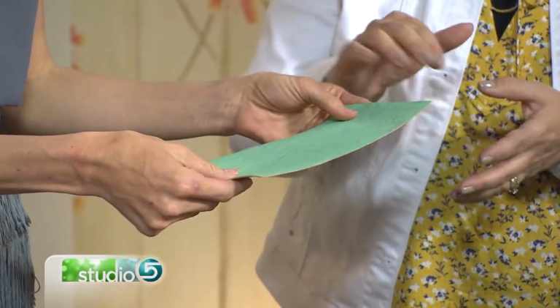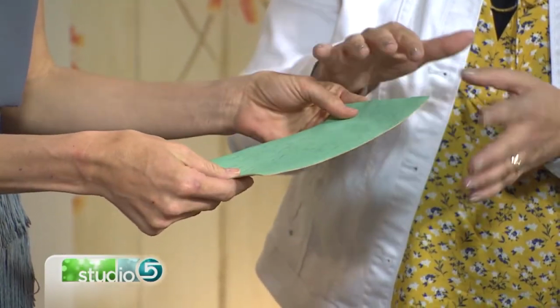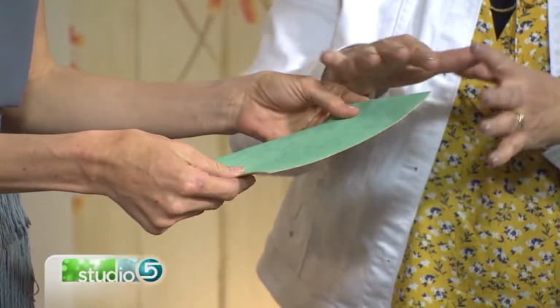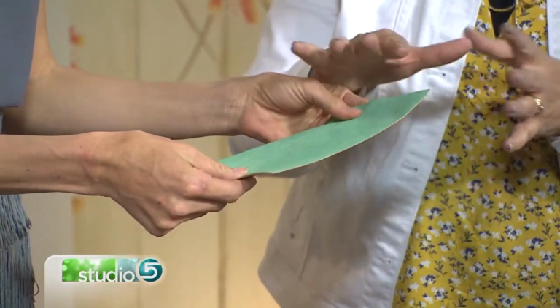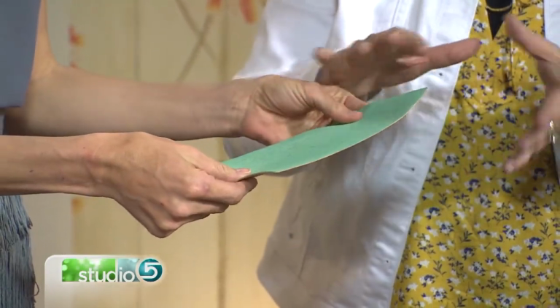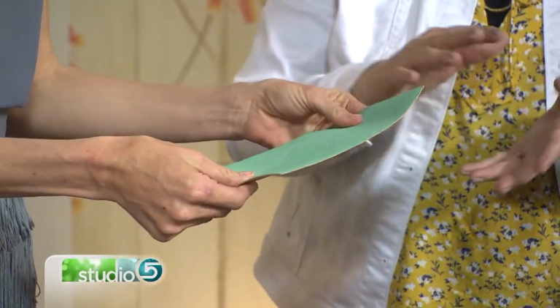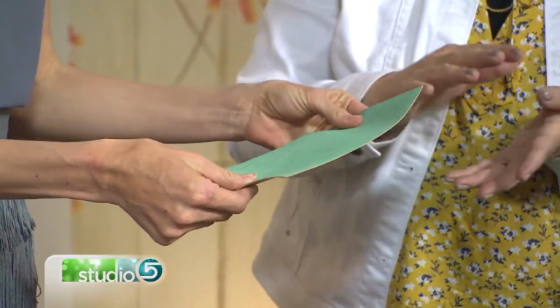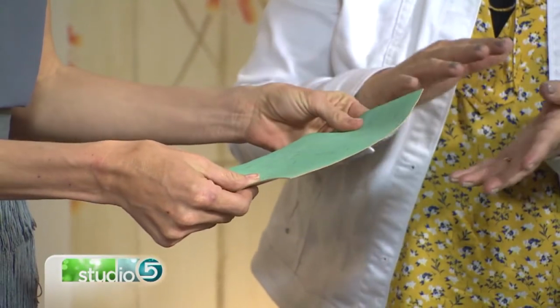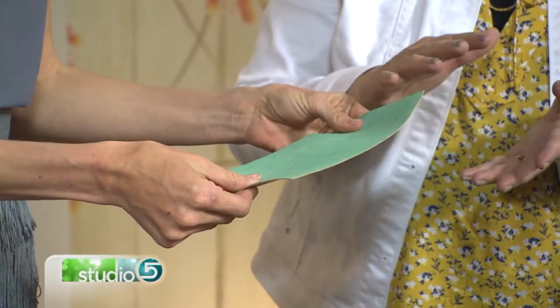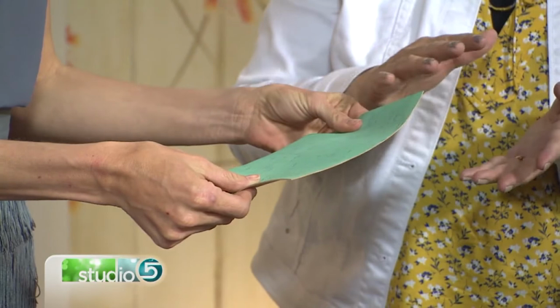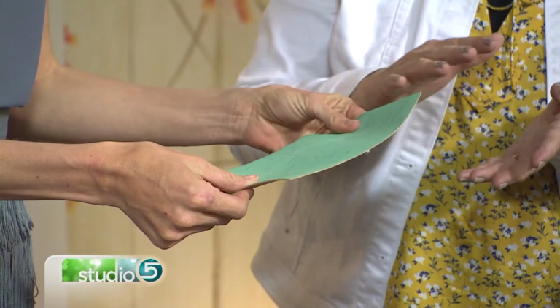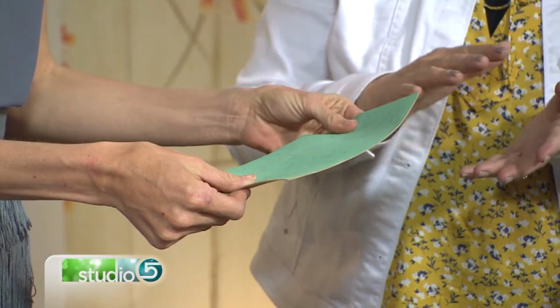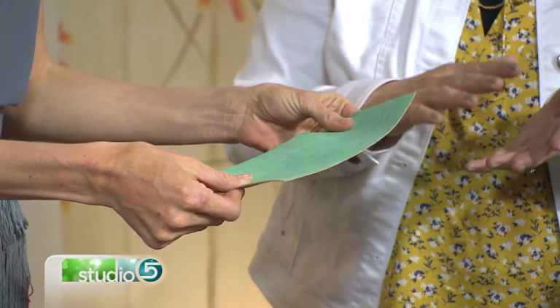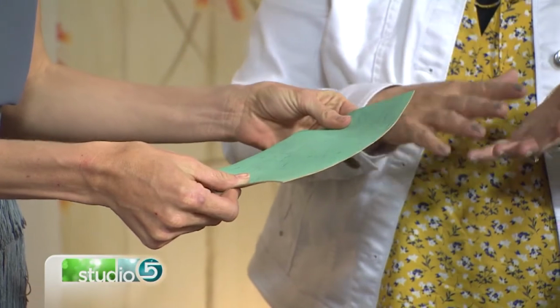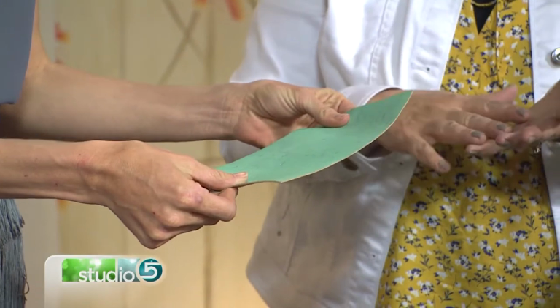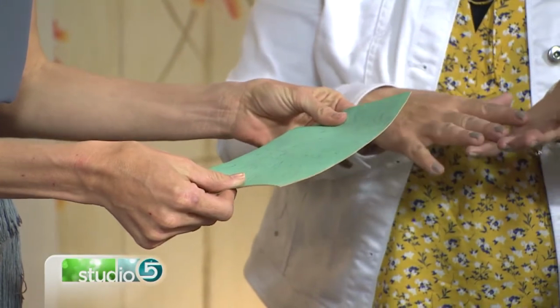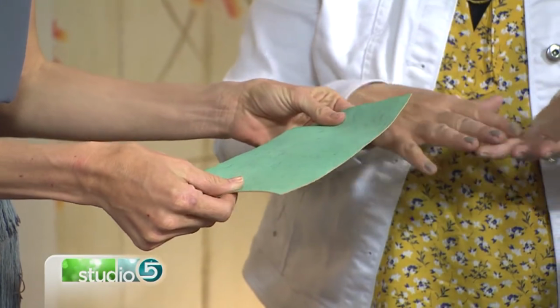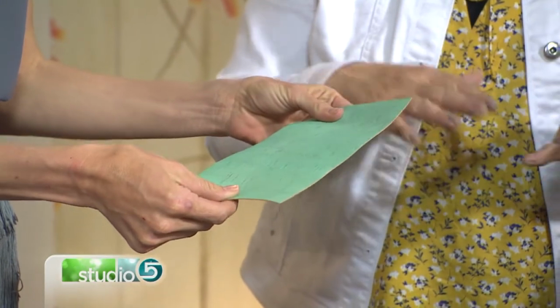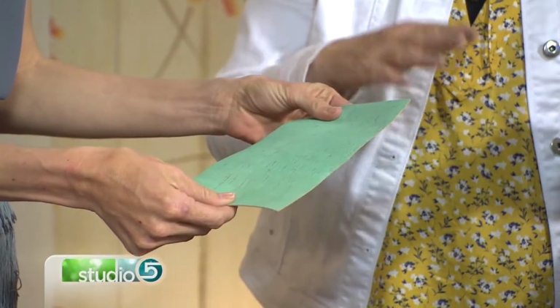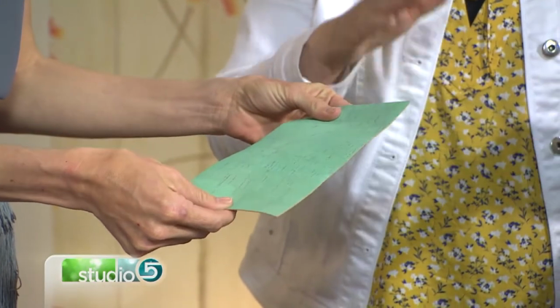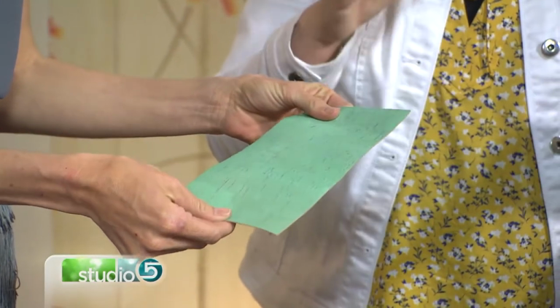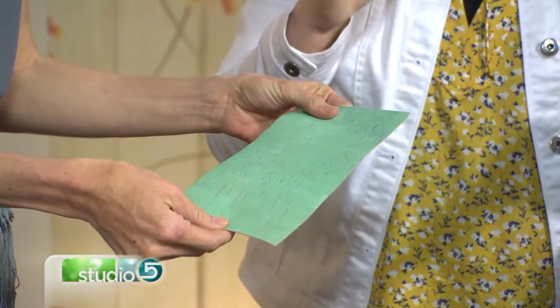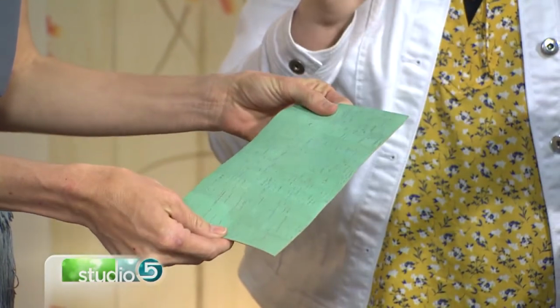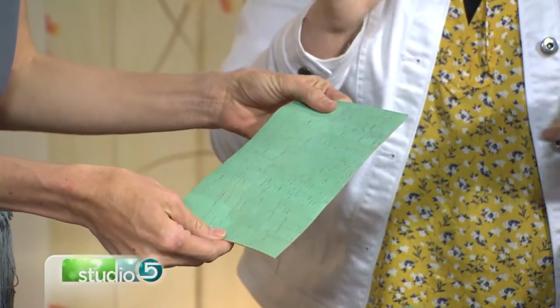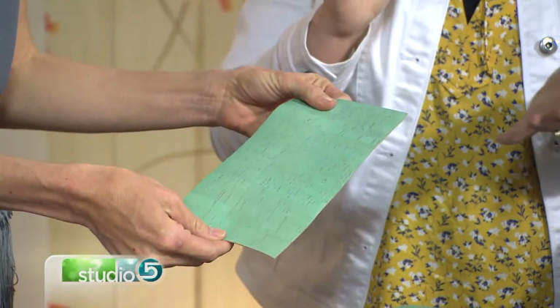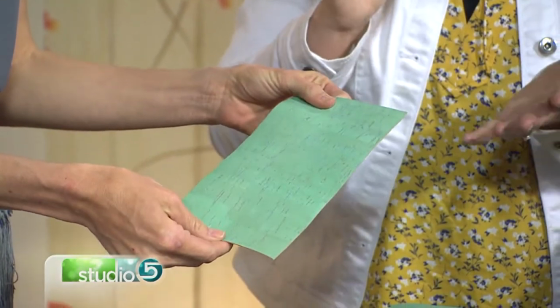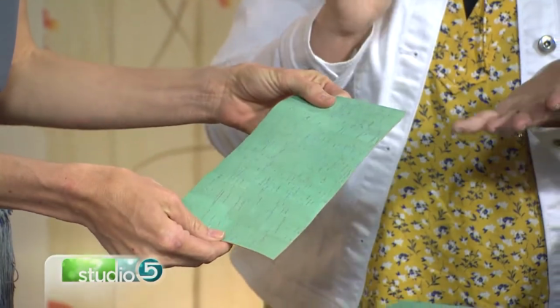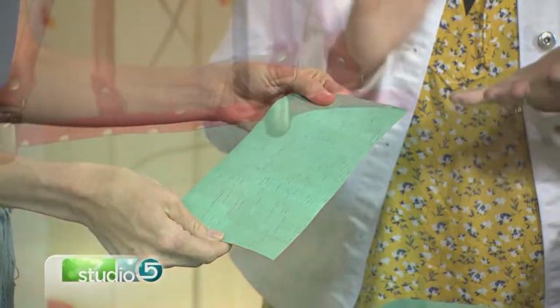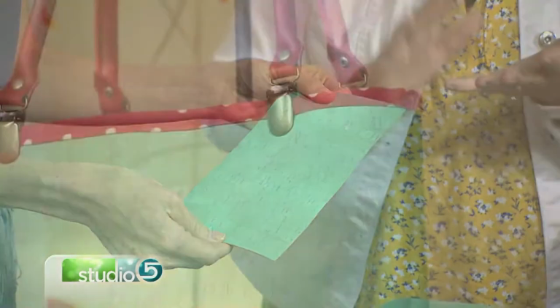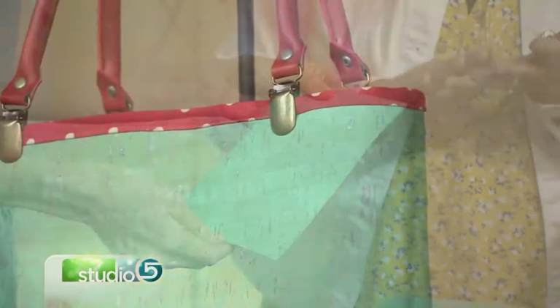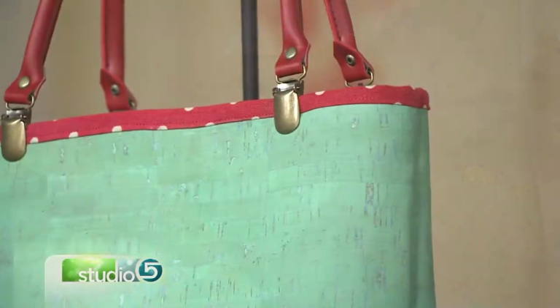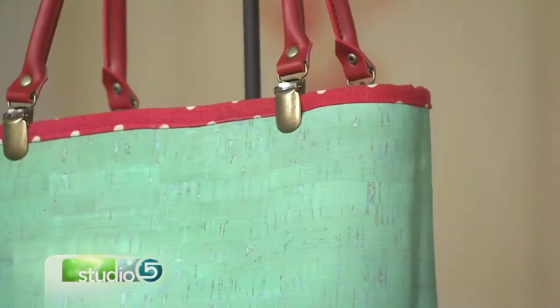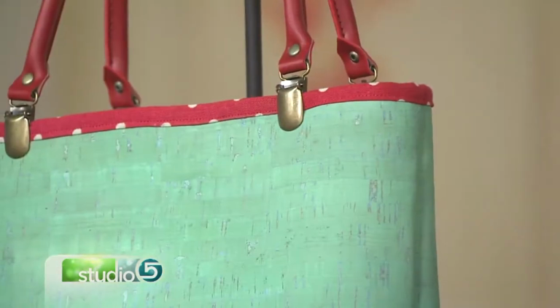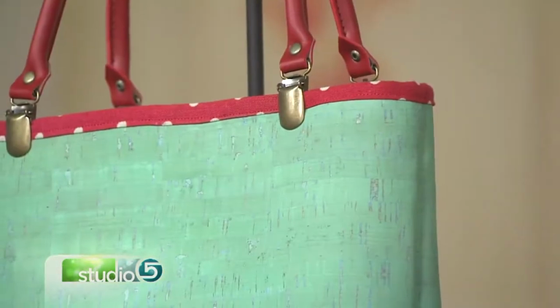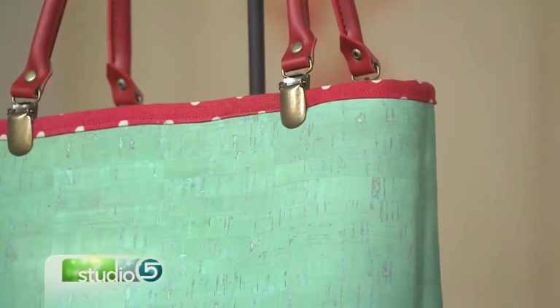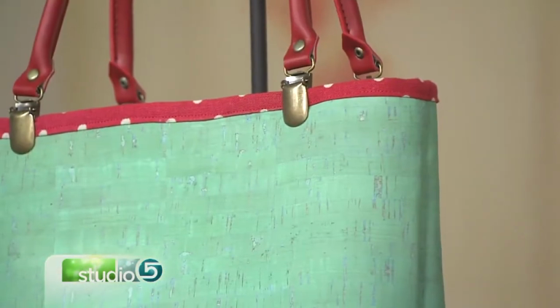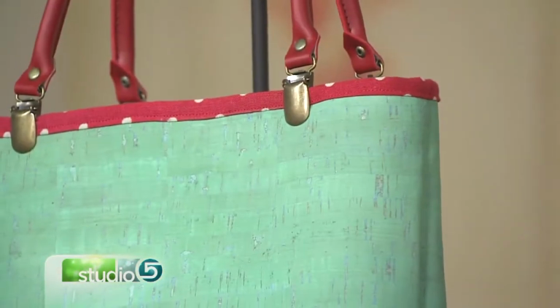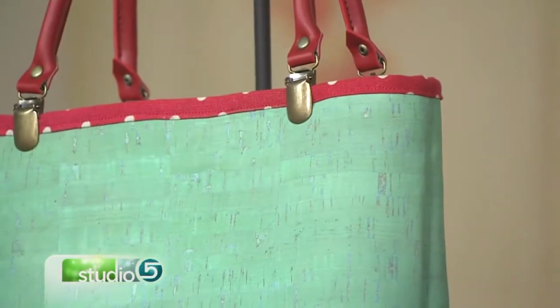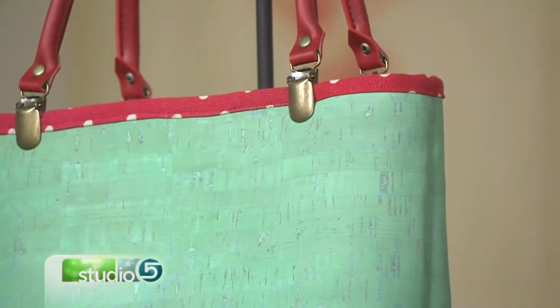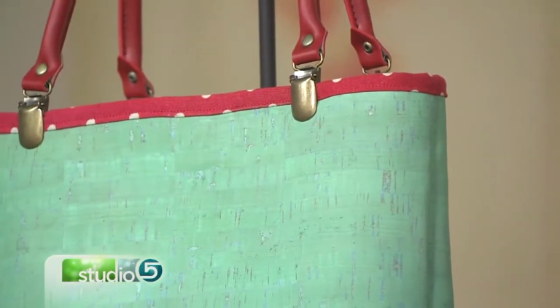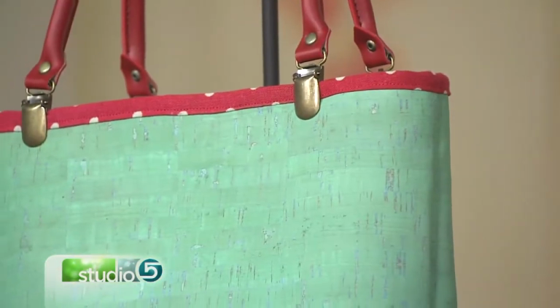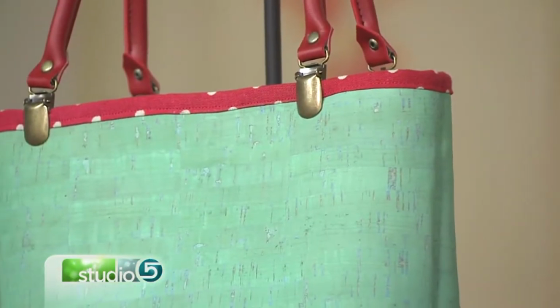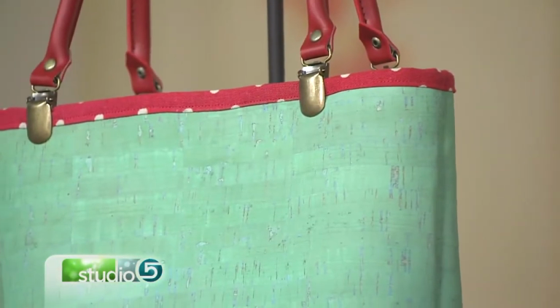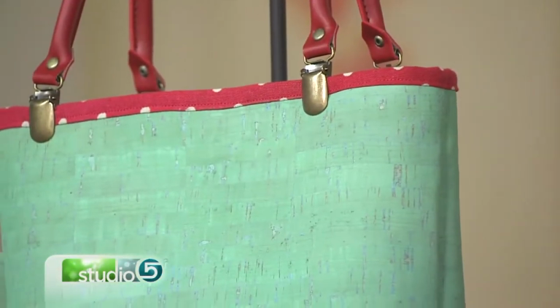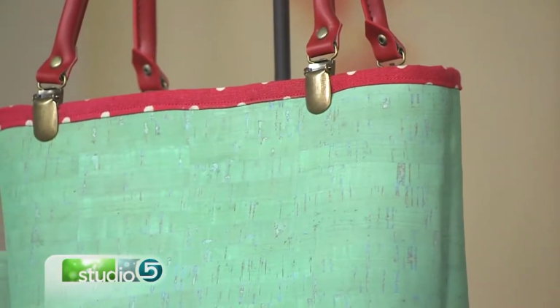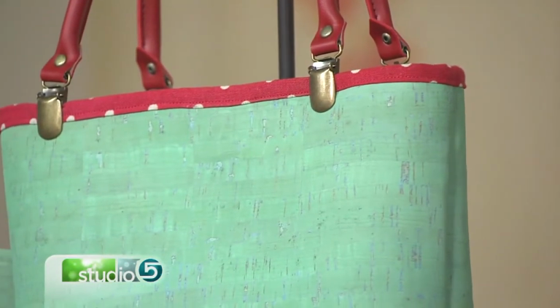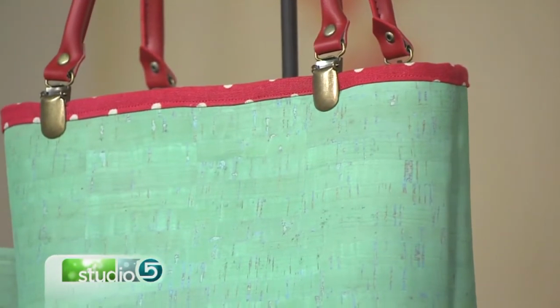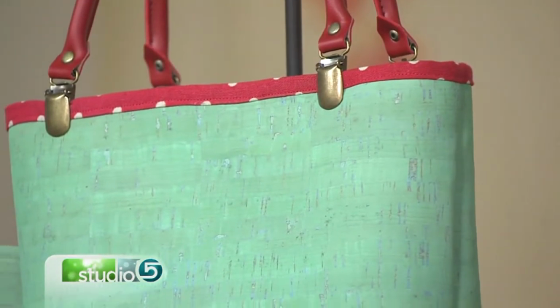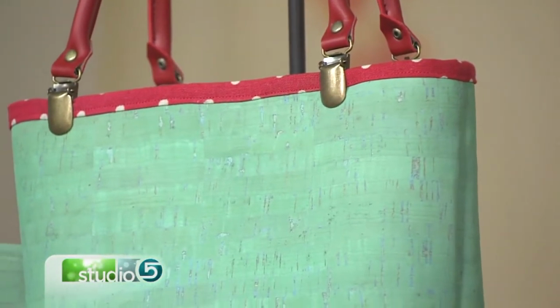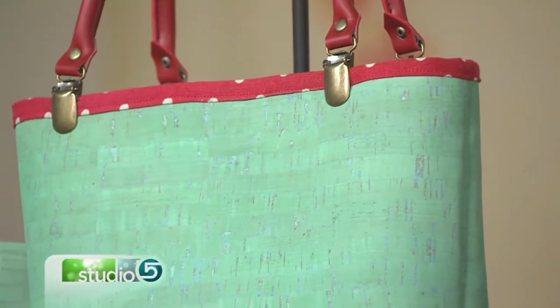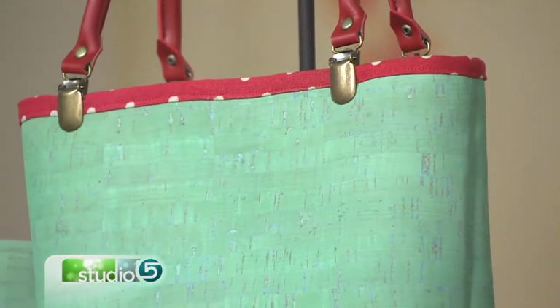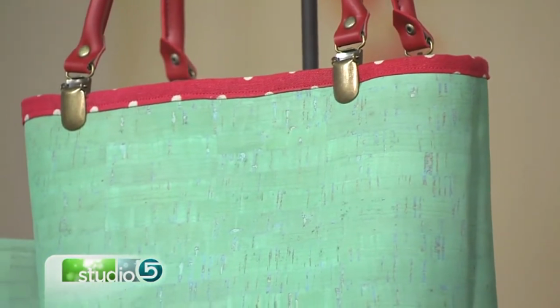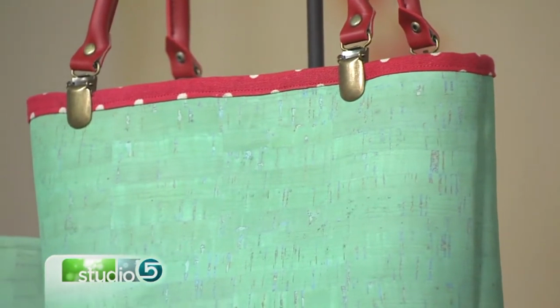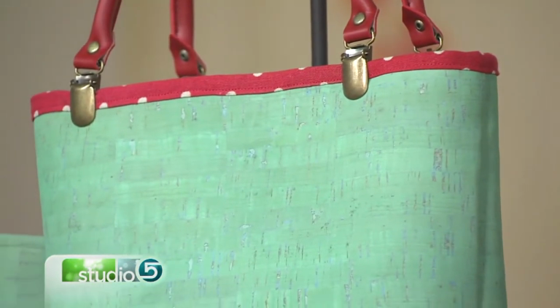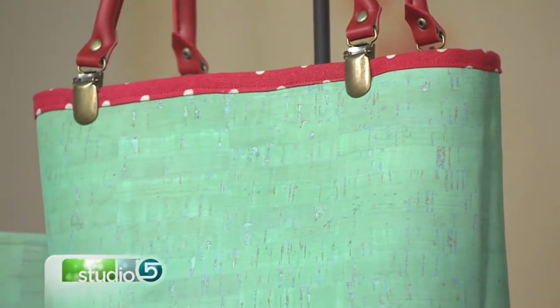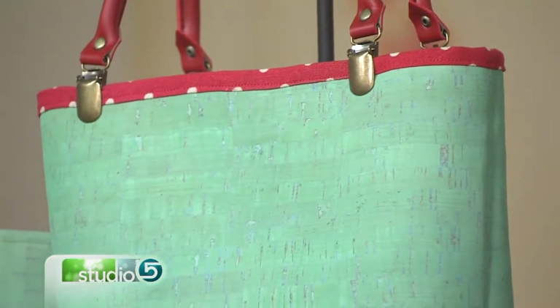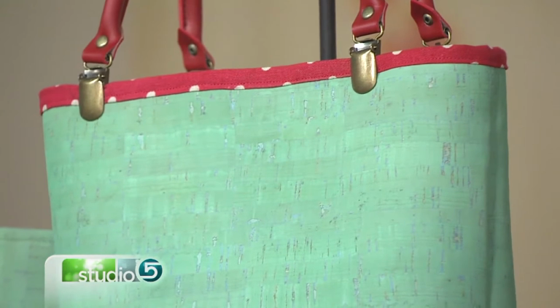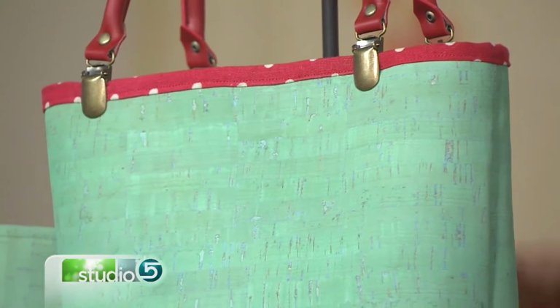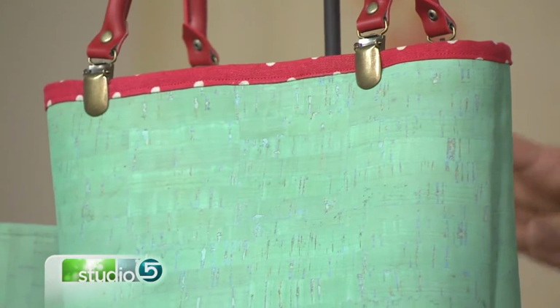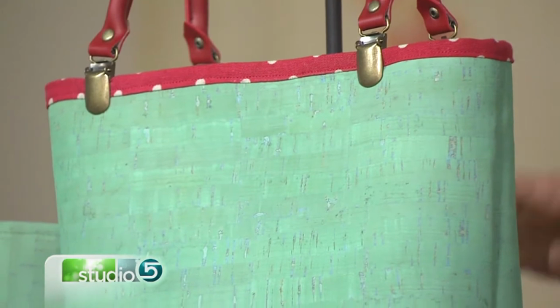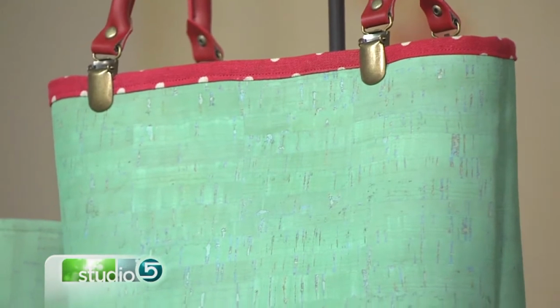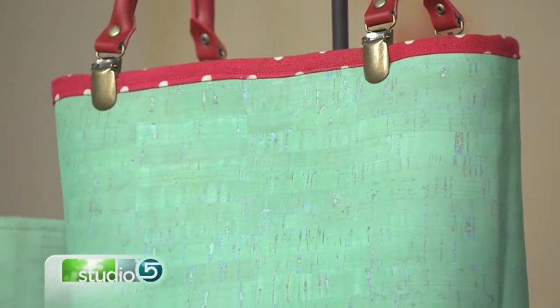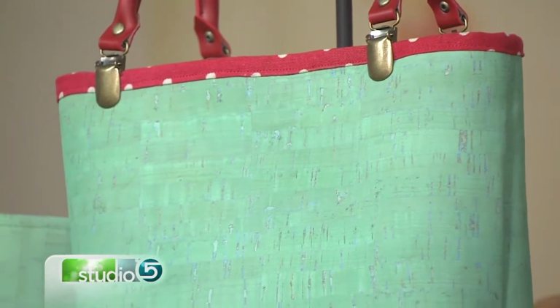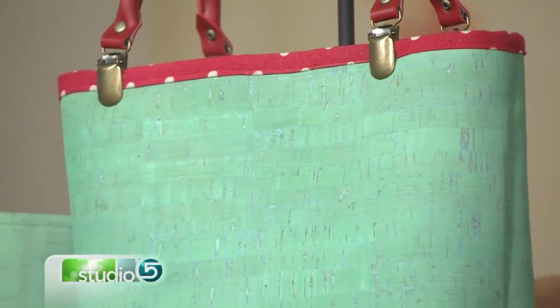It's really fun in all these different colors too — they can dye cork in different colors. We have them in plums, greens, blues, and natural, which is my personal favorite.